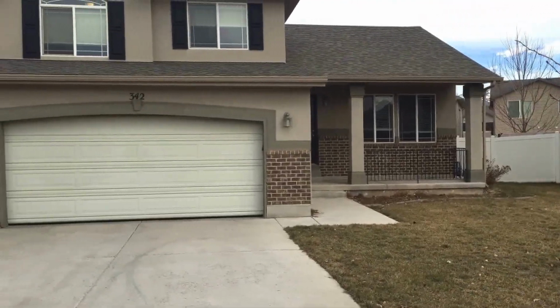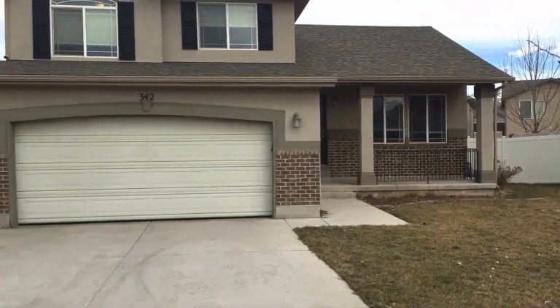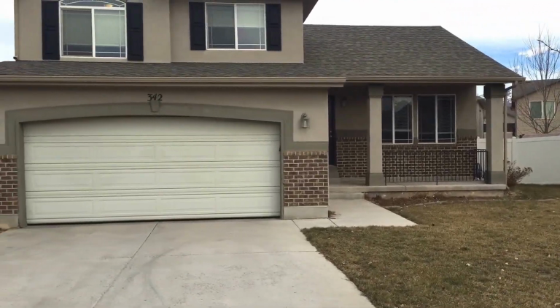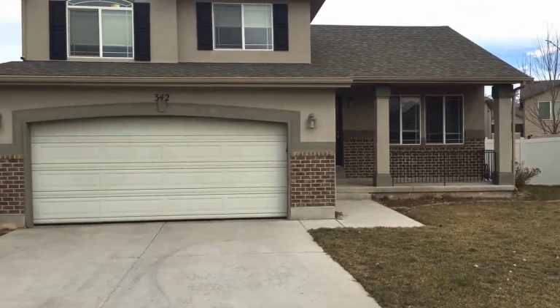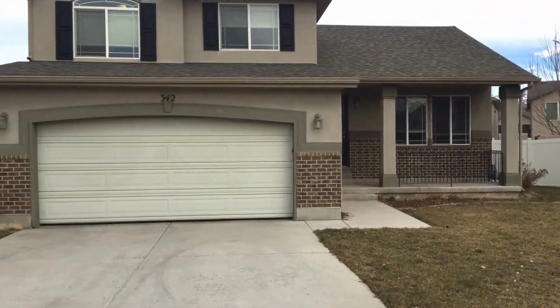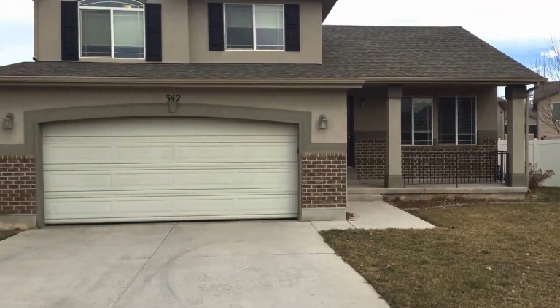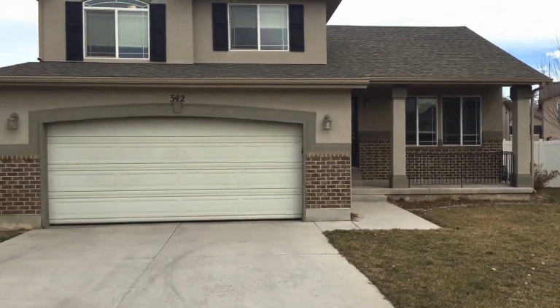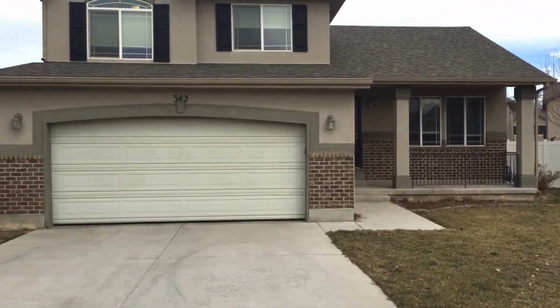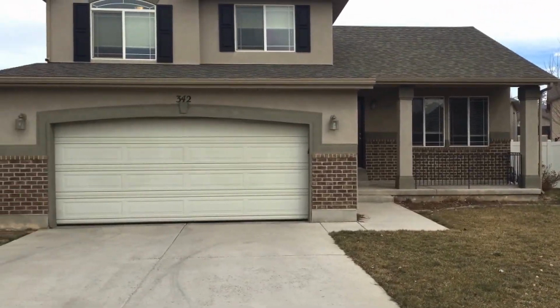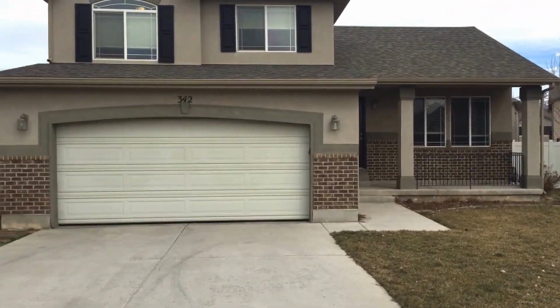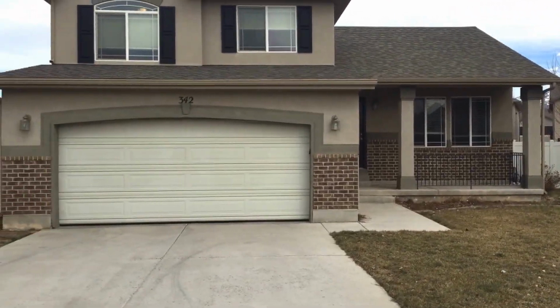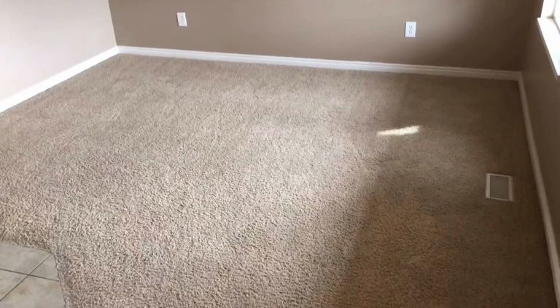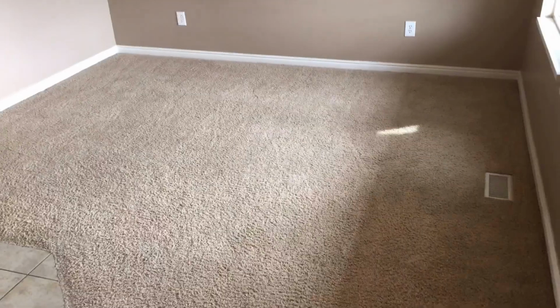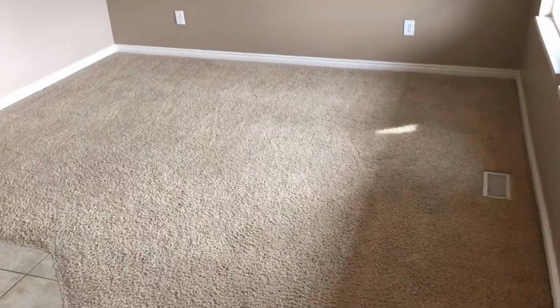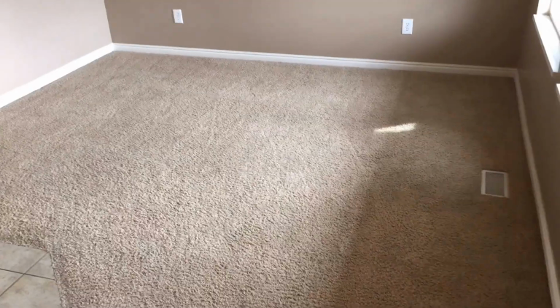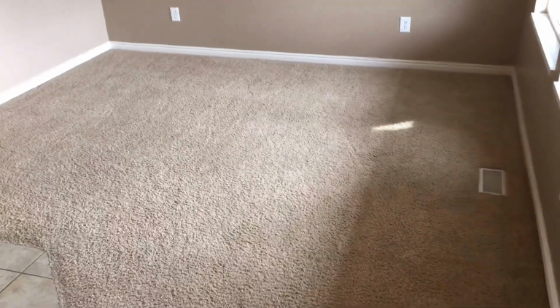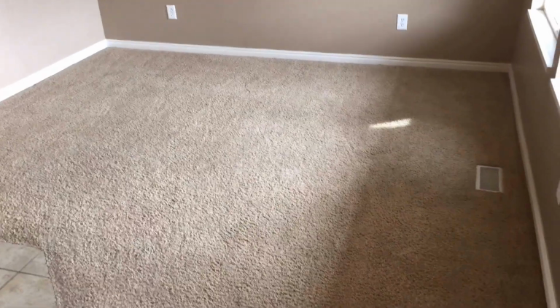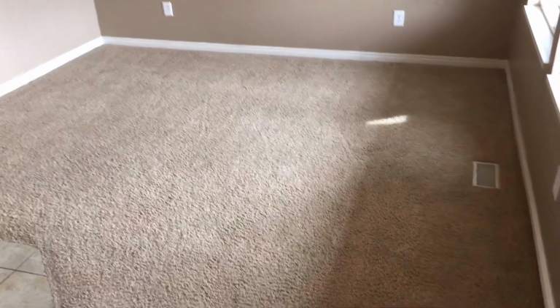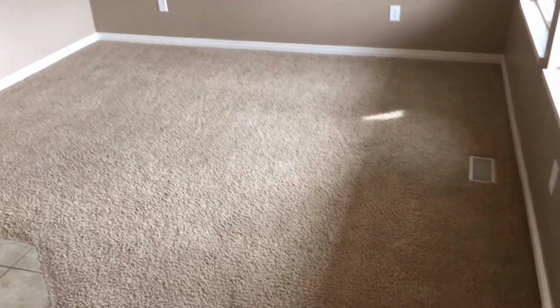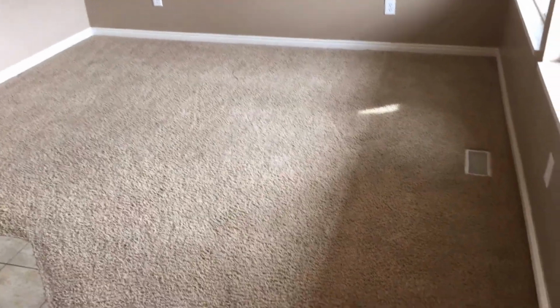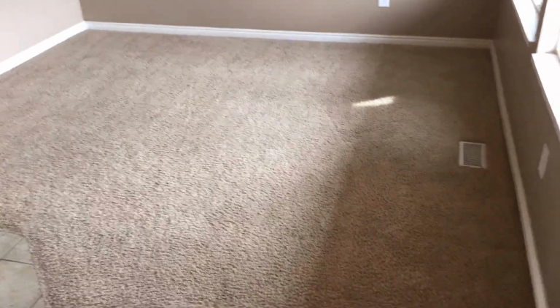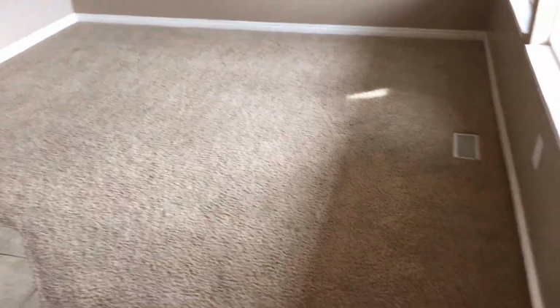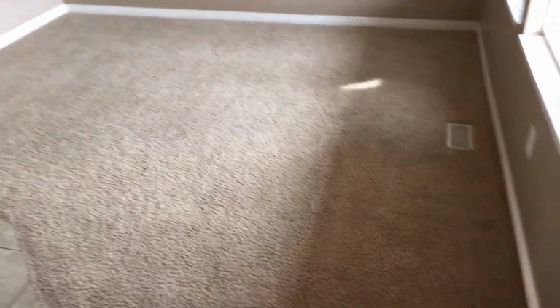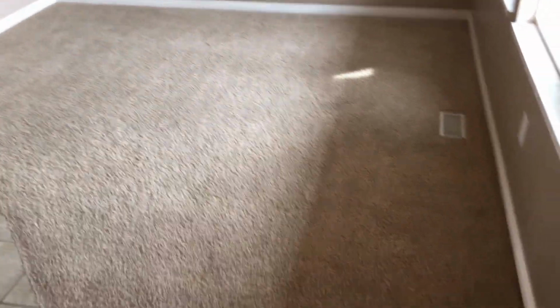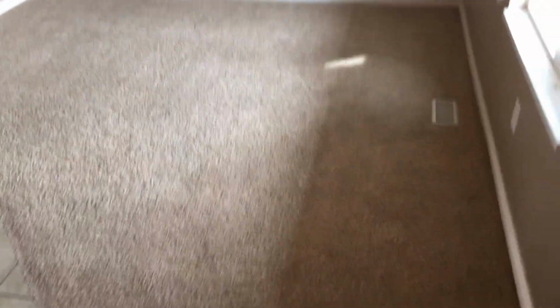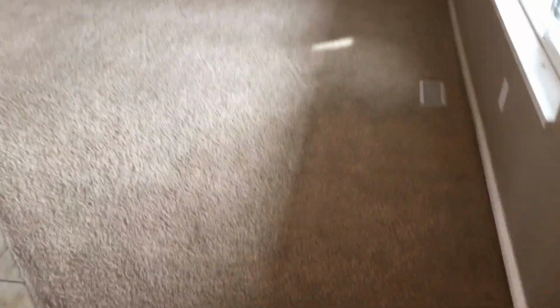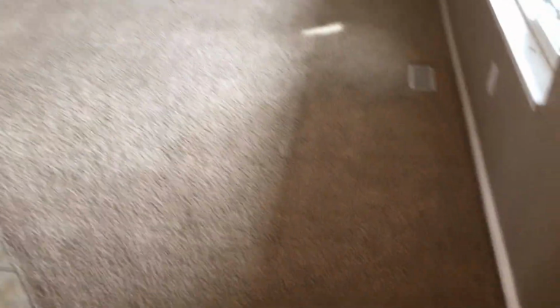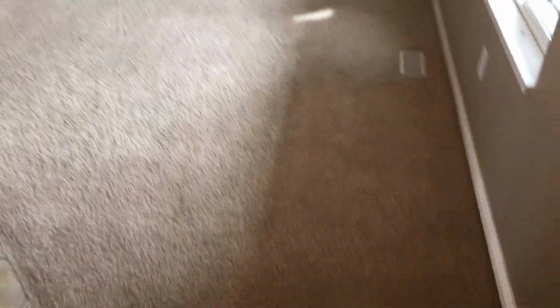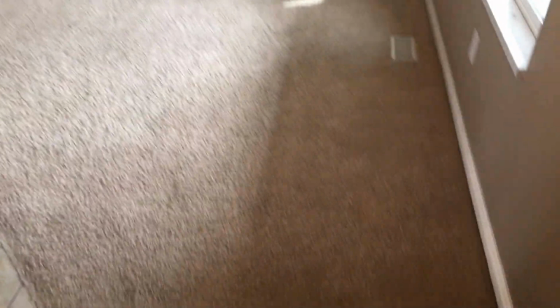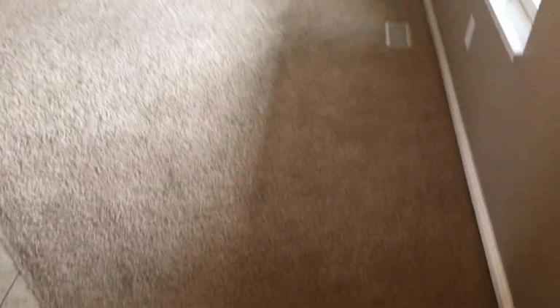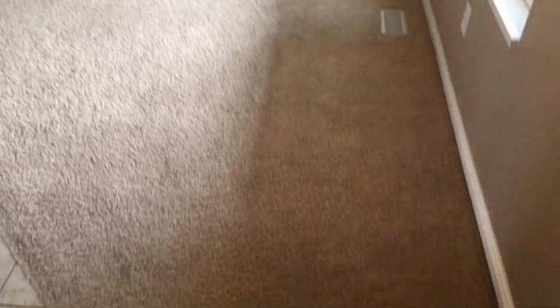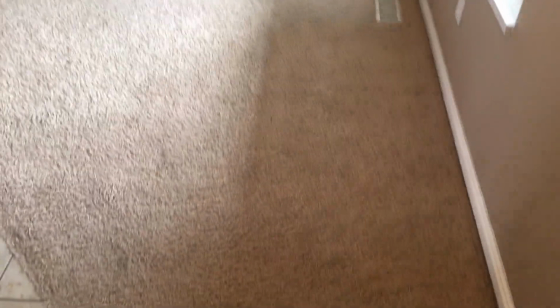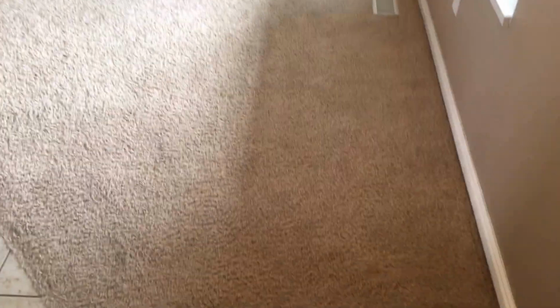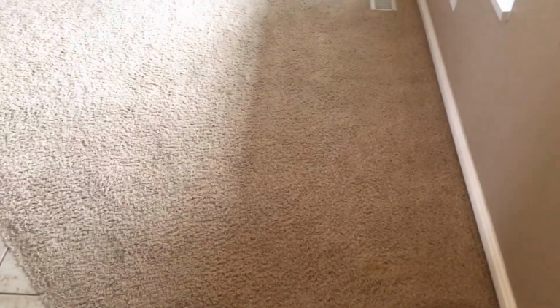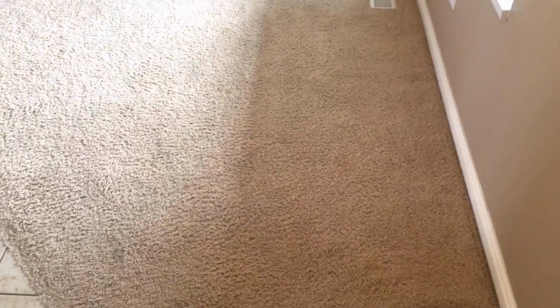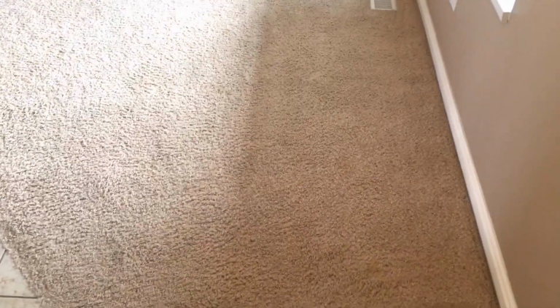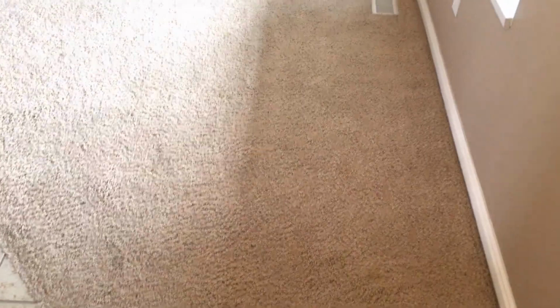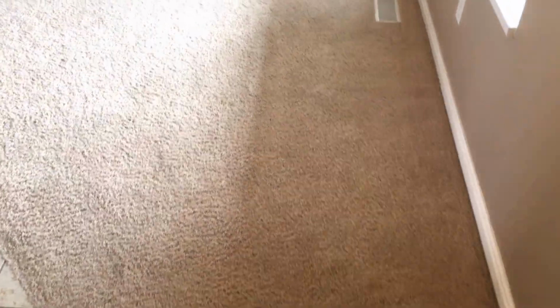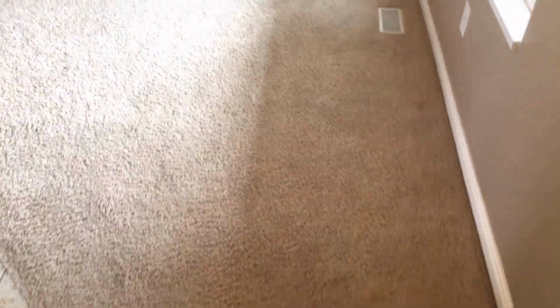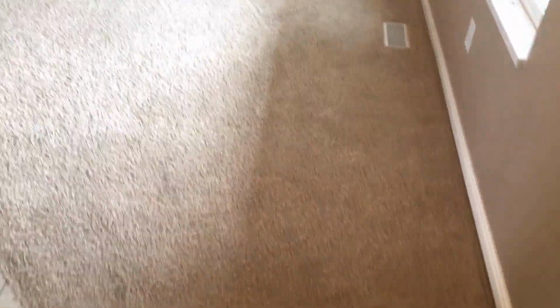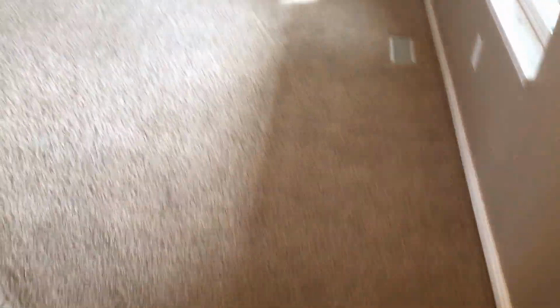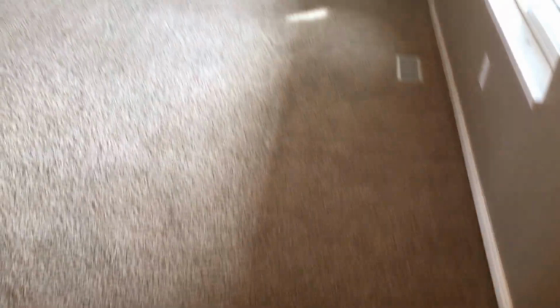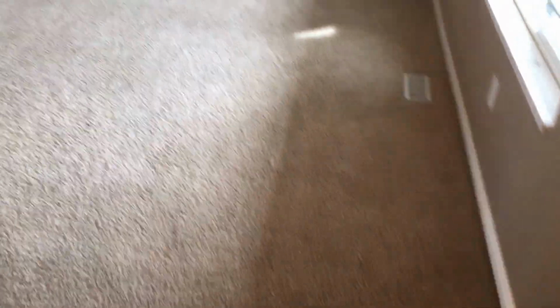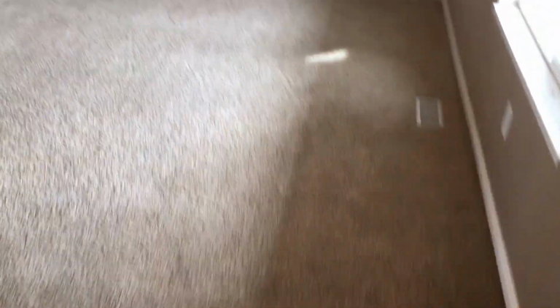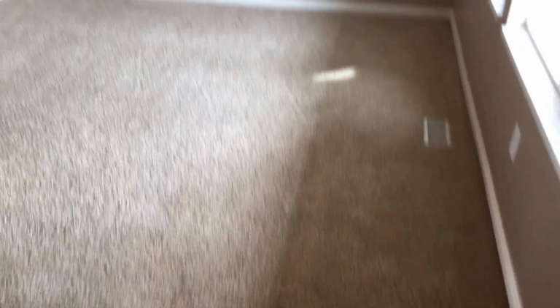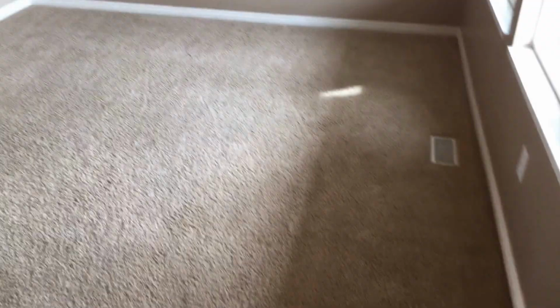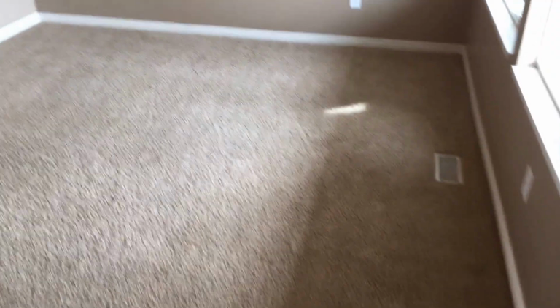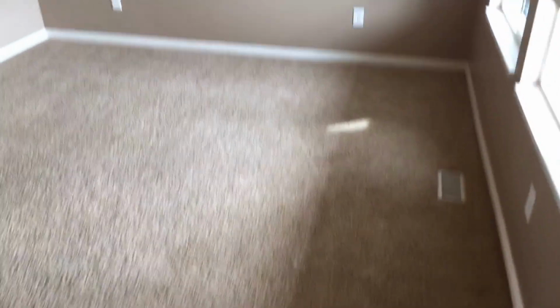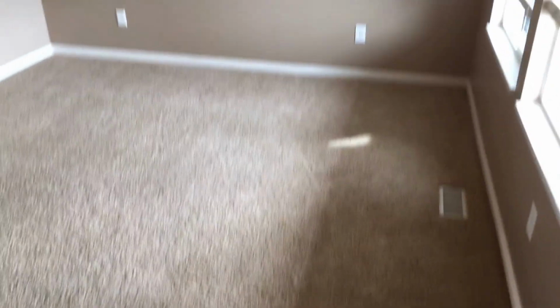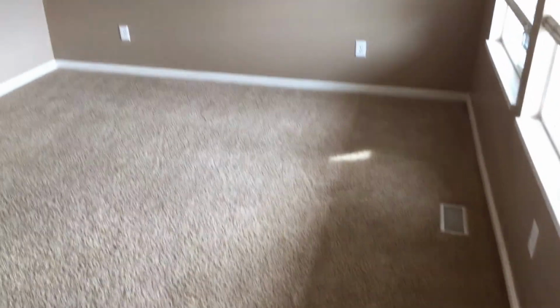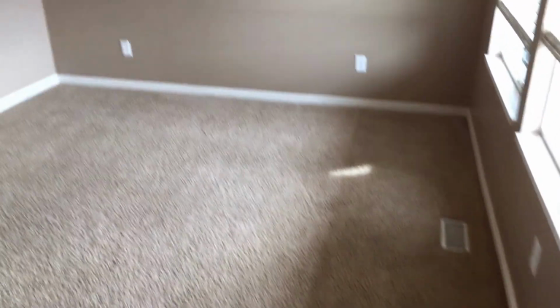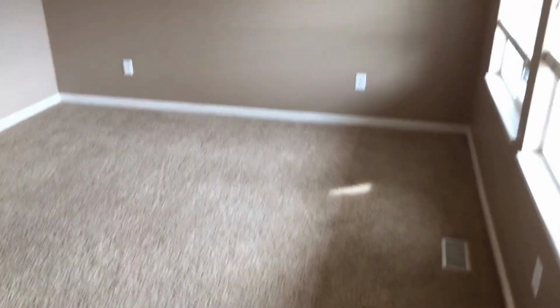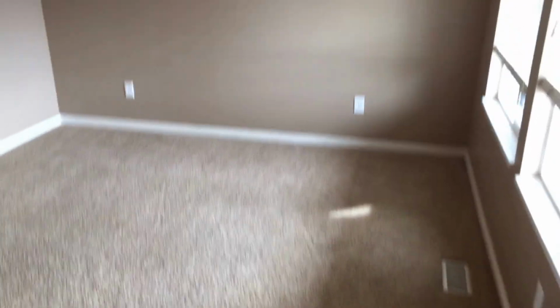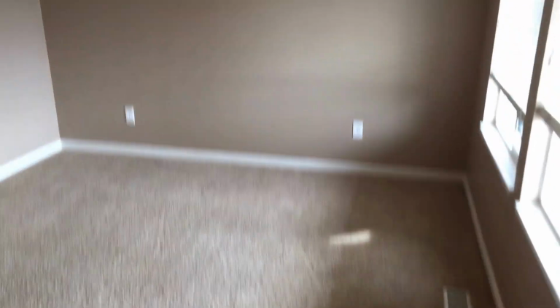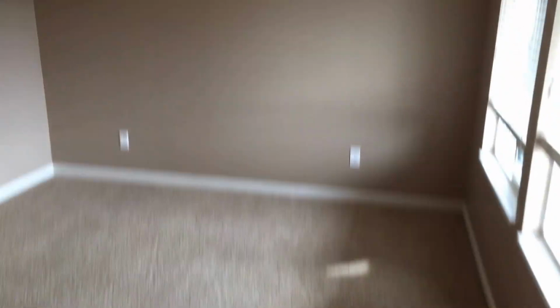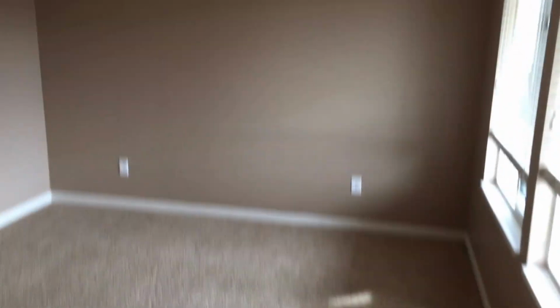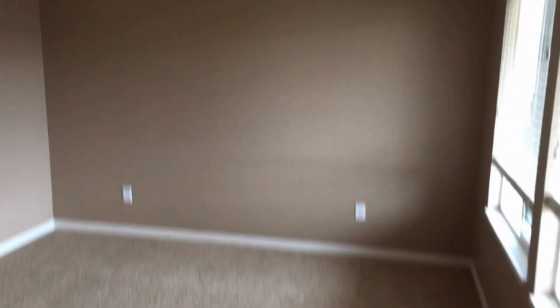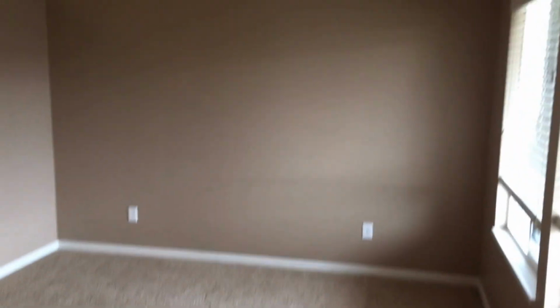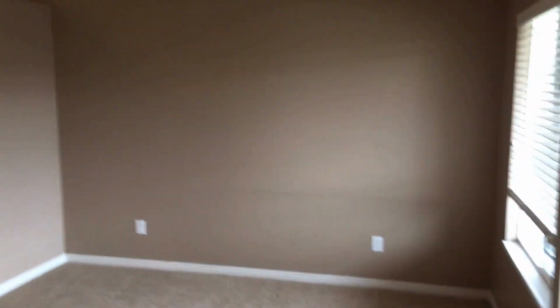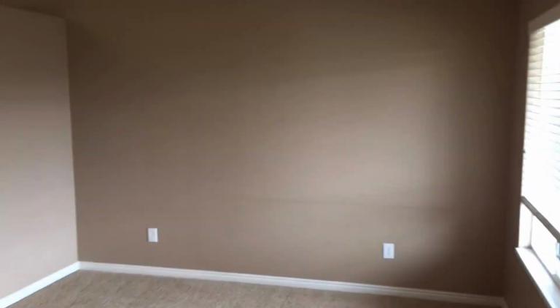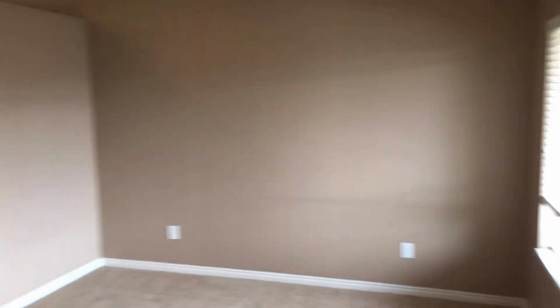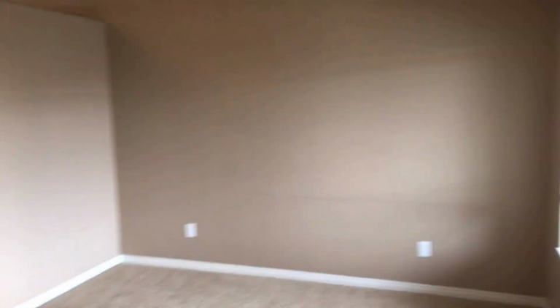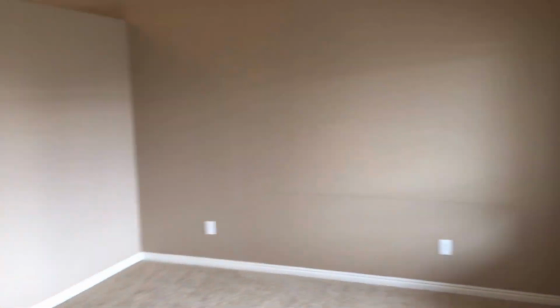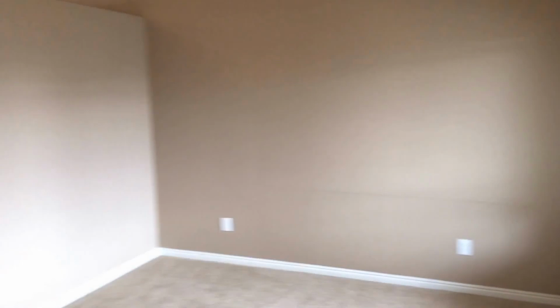Let's go take a look inside. Here we are in the entryway of the home. As we enter the home, we enter the living area.